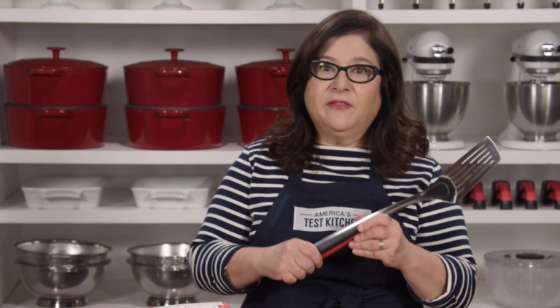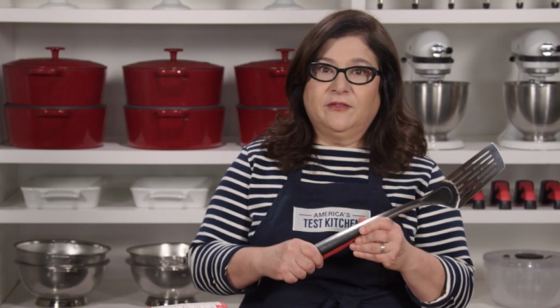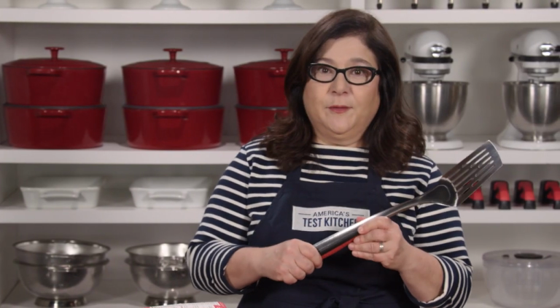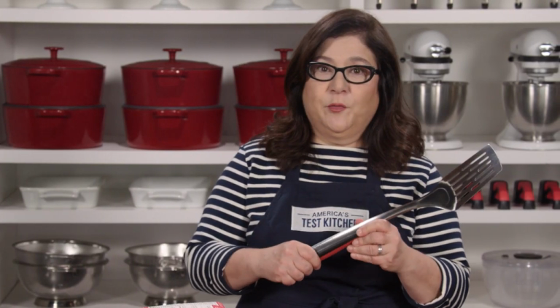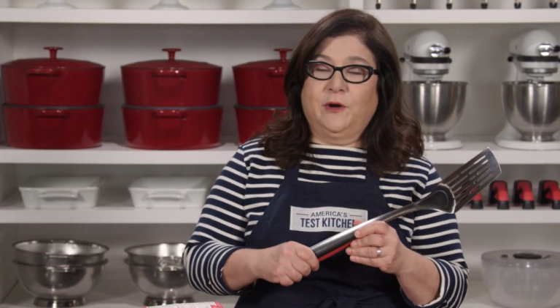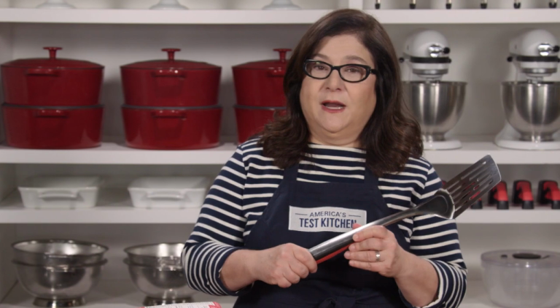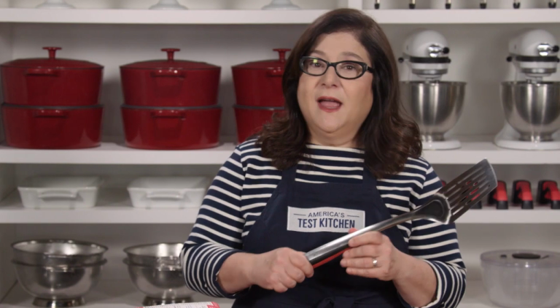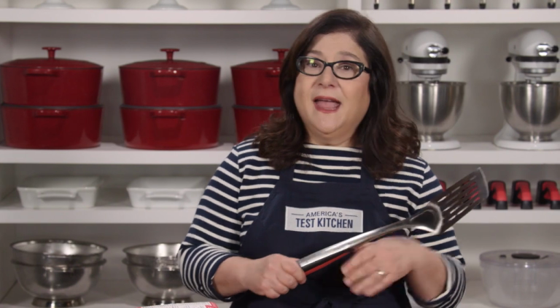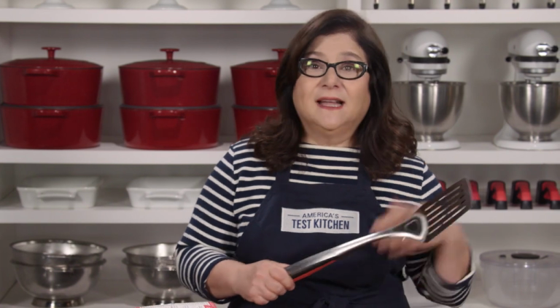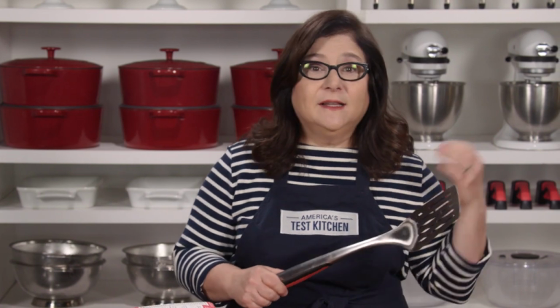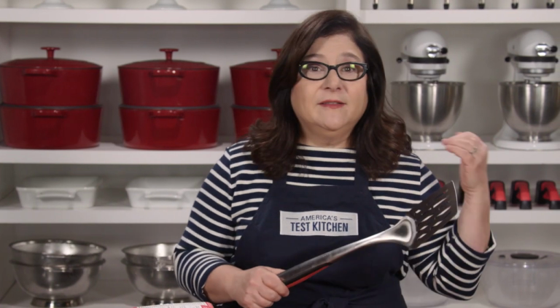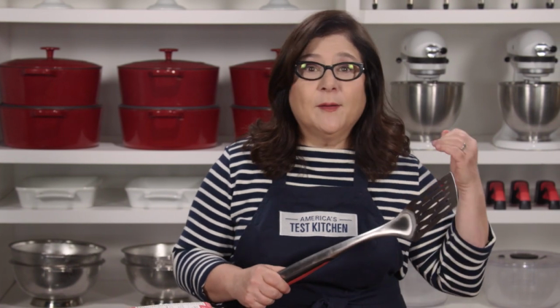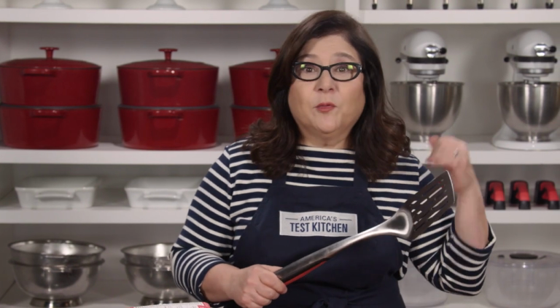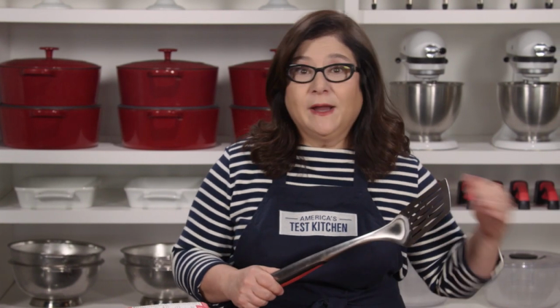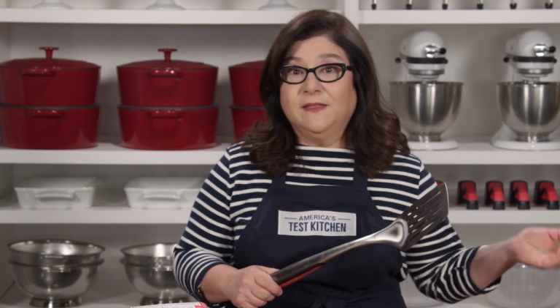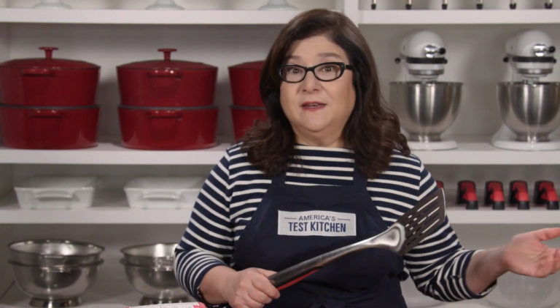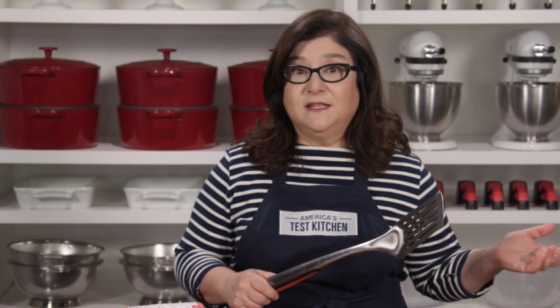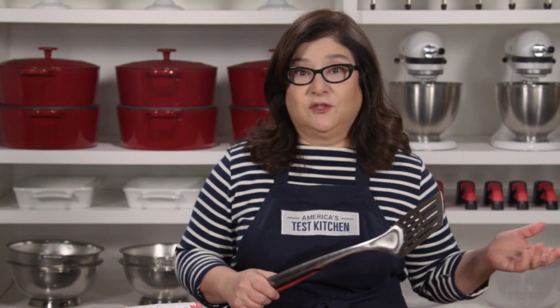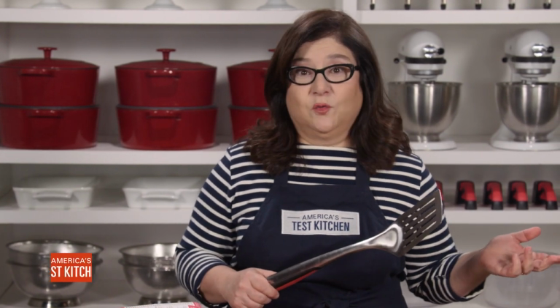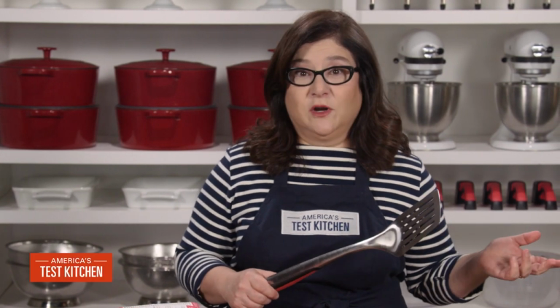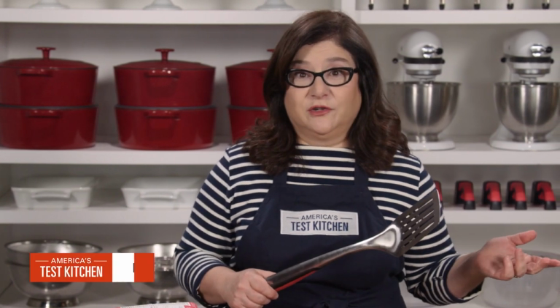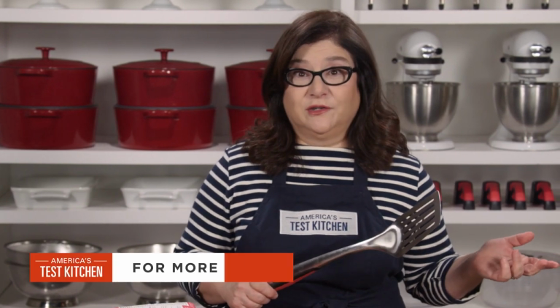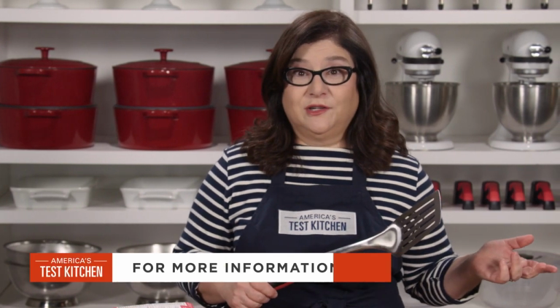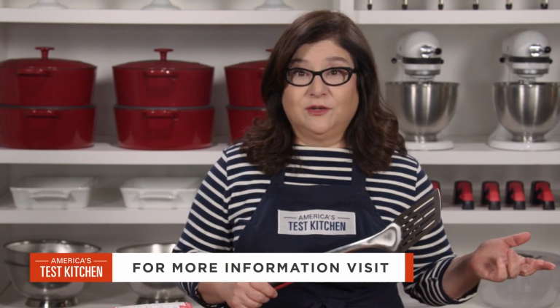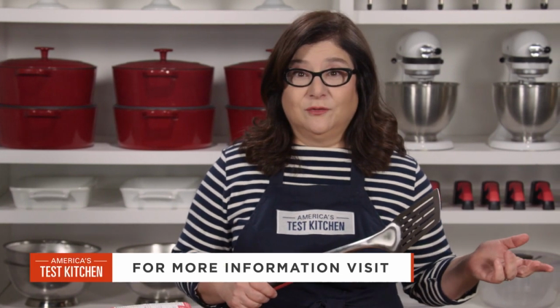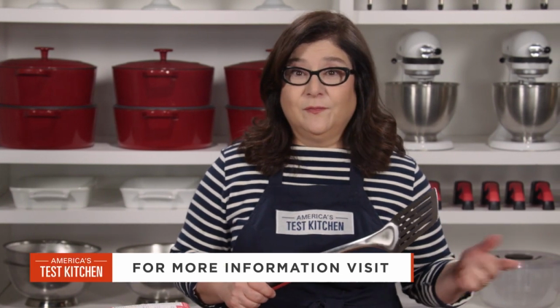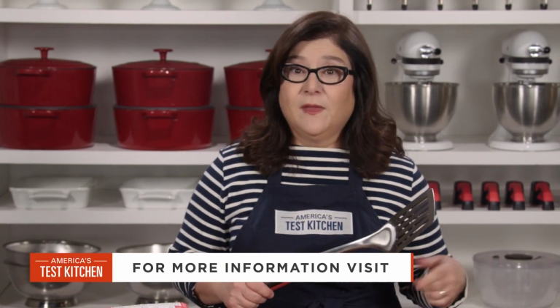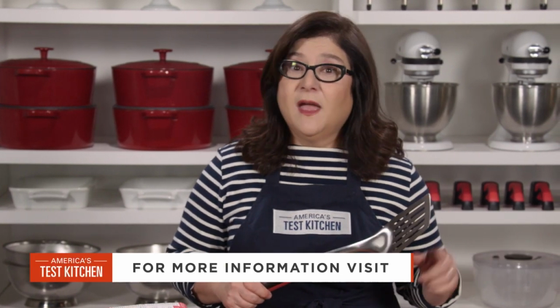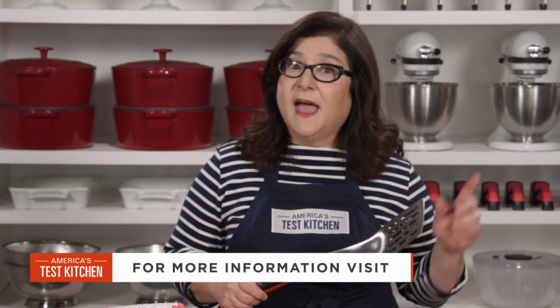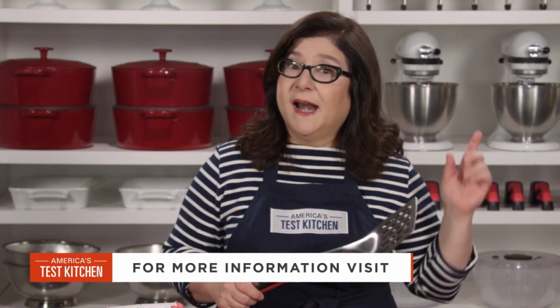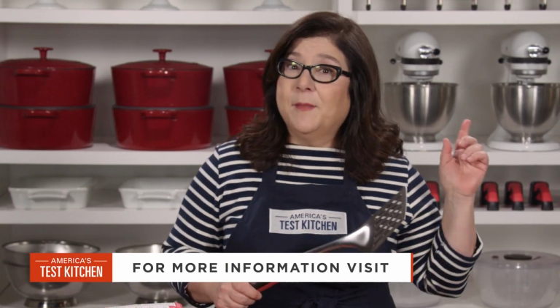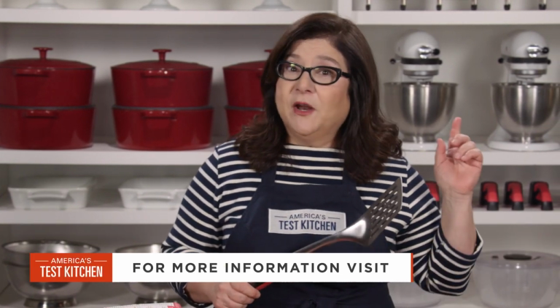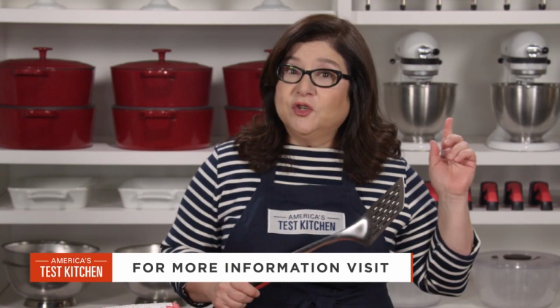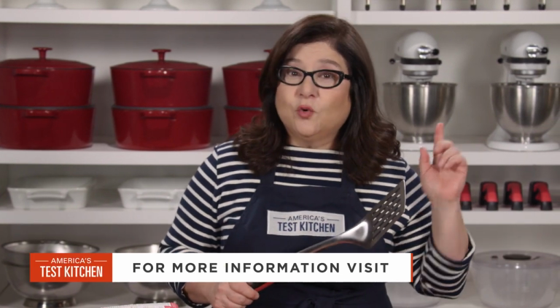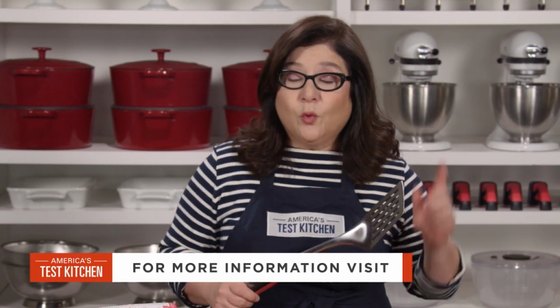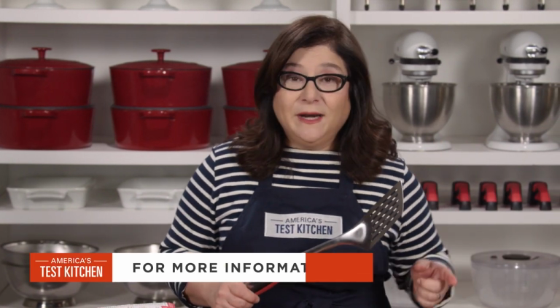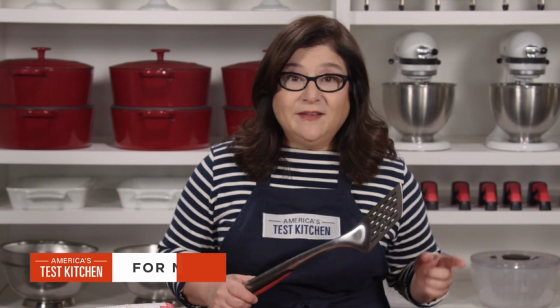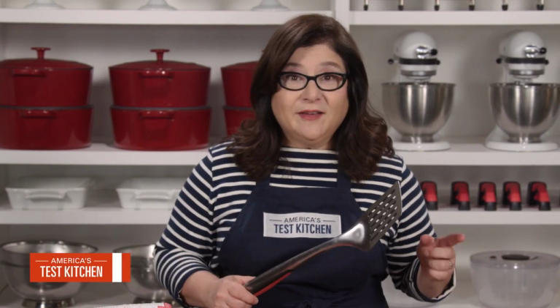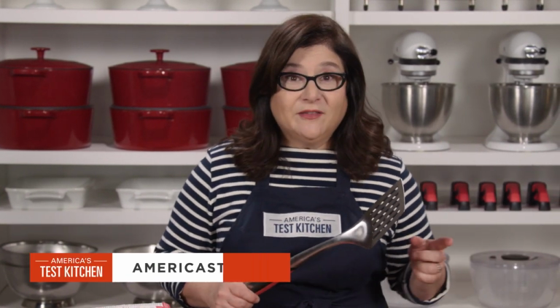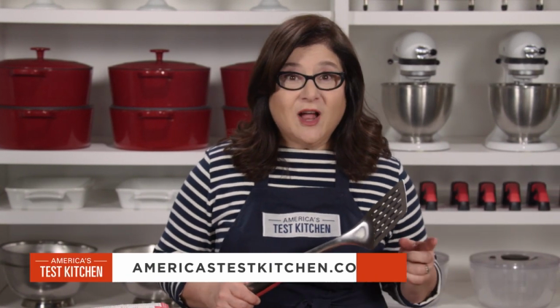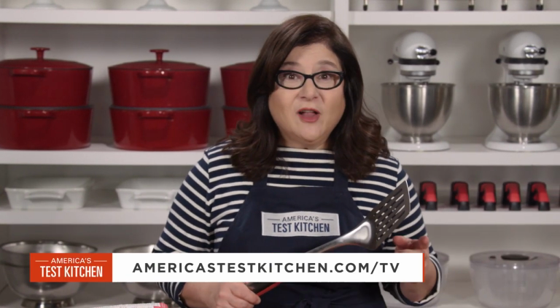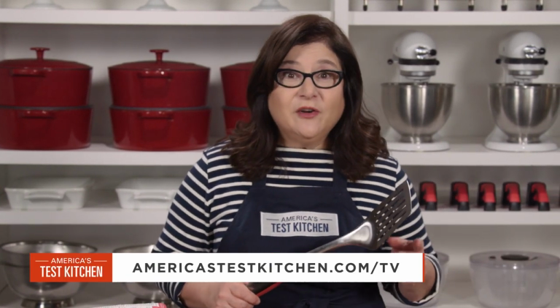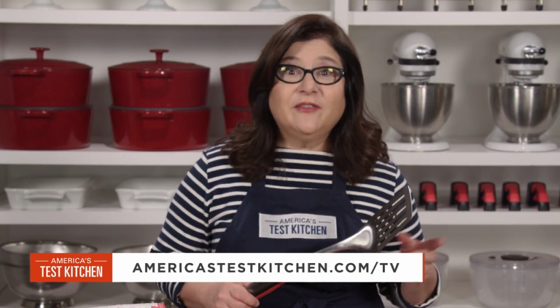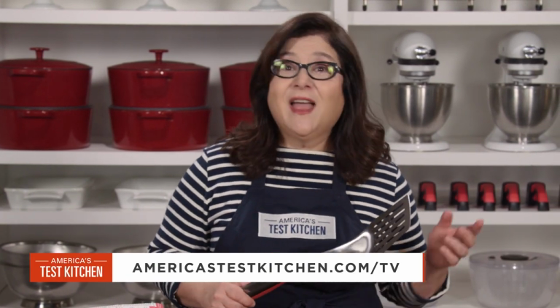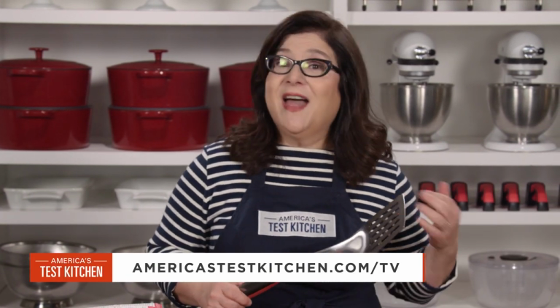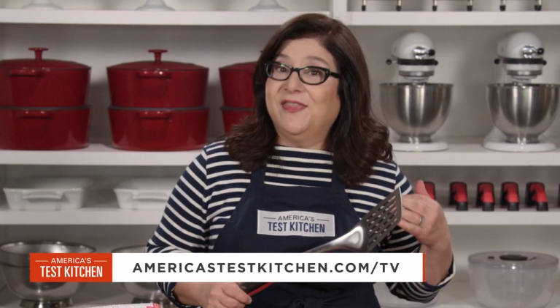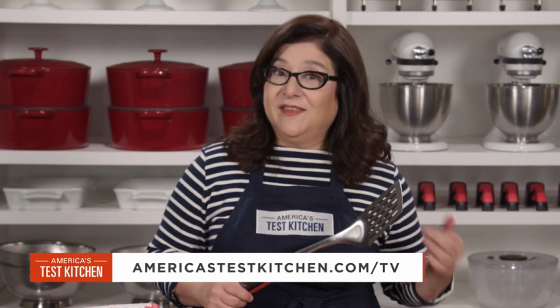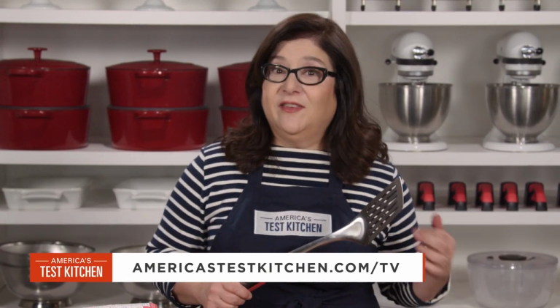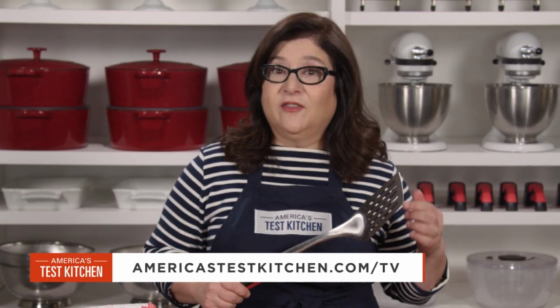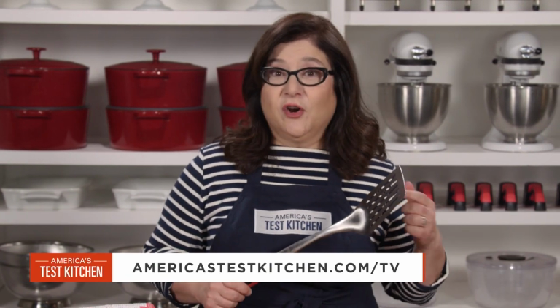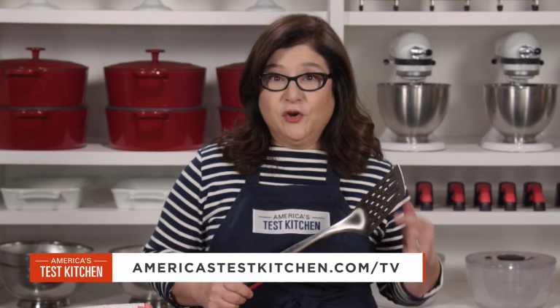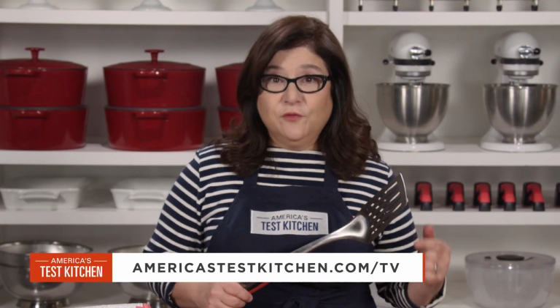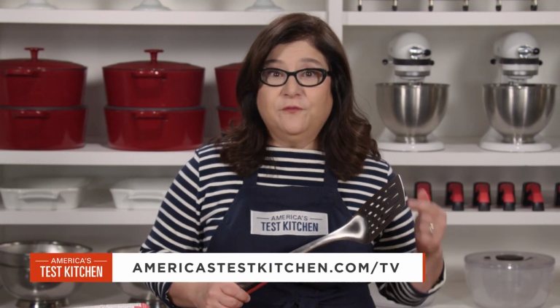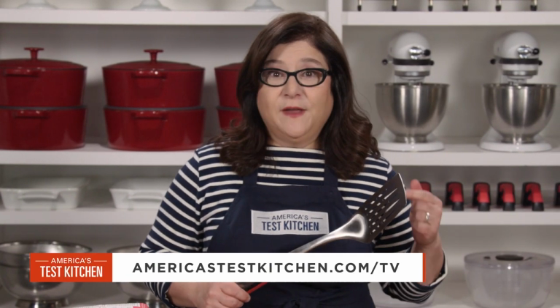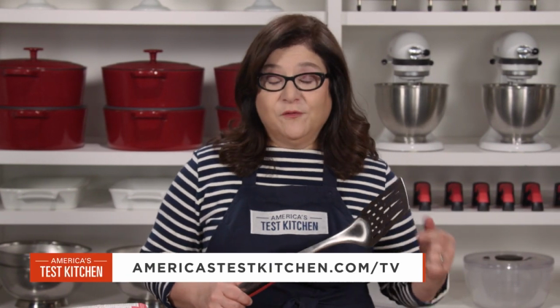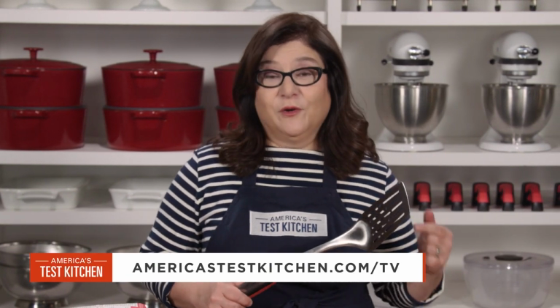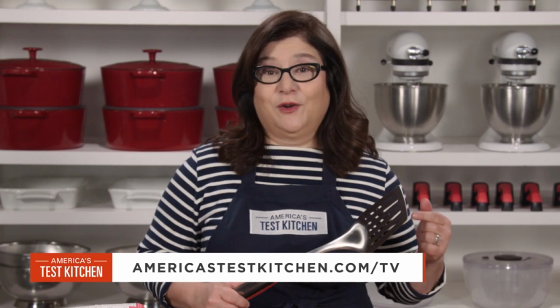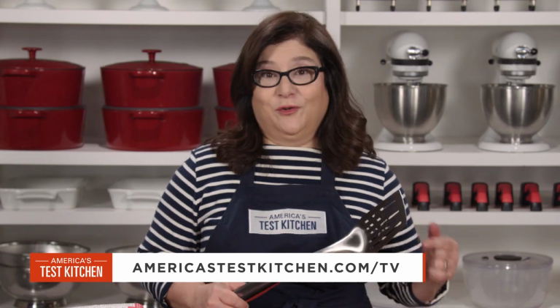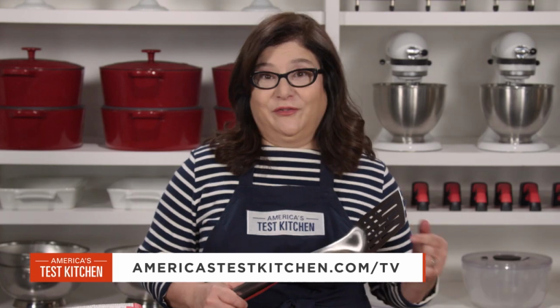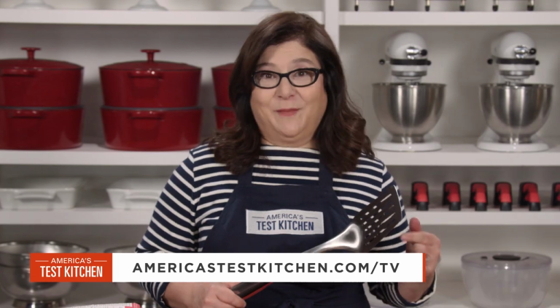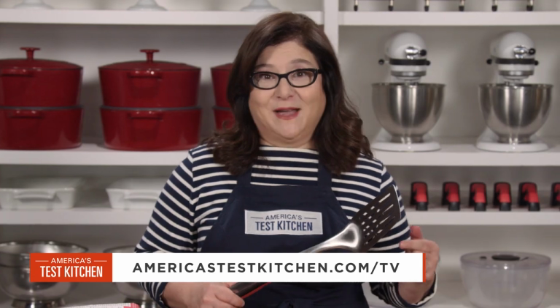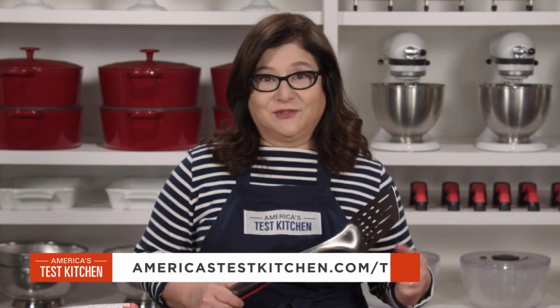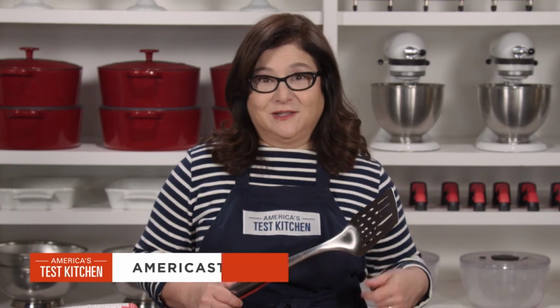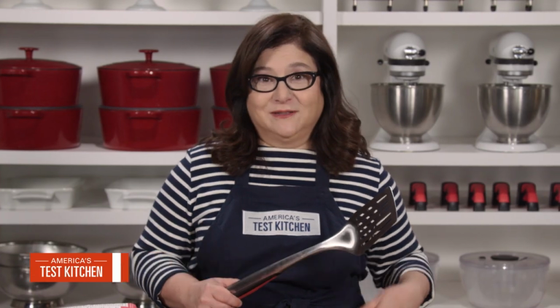The handle never got slippery, and it cleans up right in the dishwasher too. At about twenty-six dollars, this is our new favorite grill spatula.